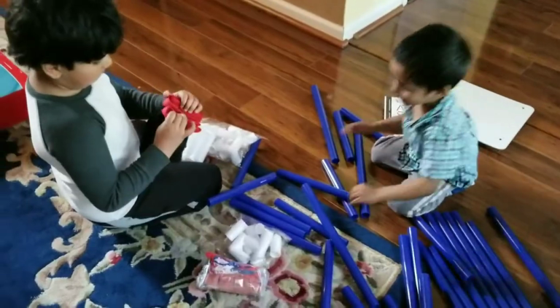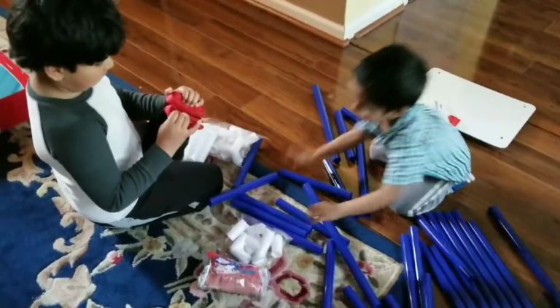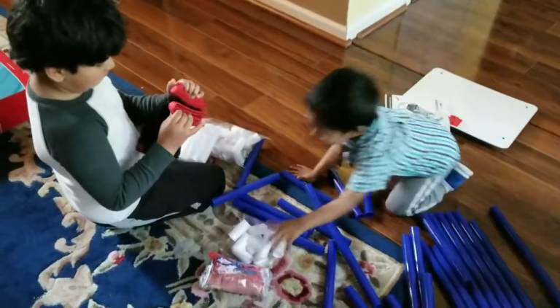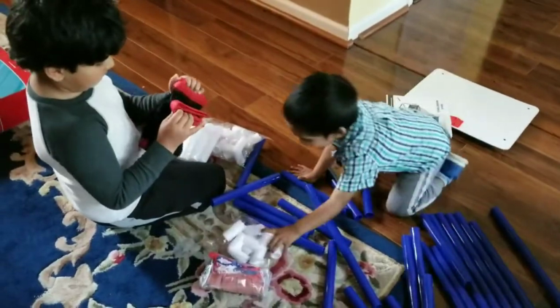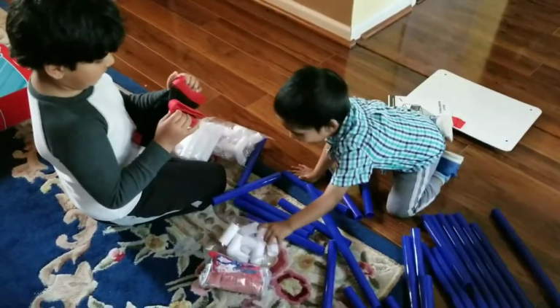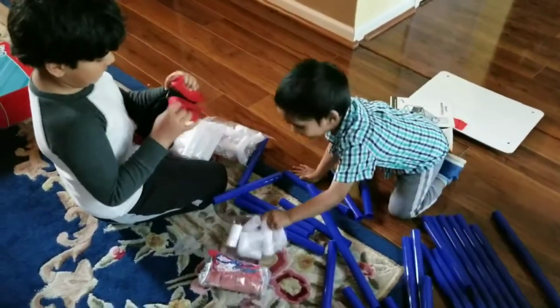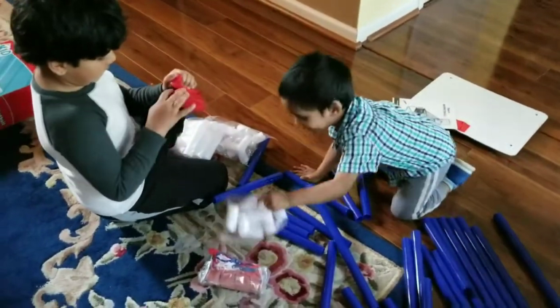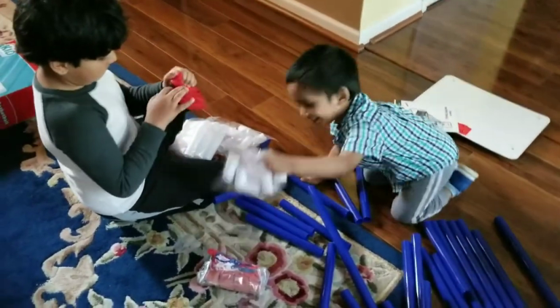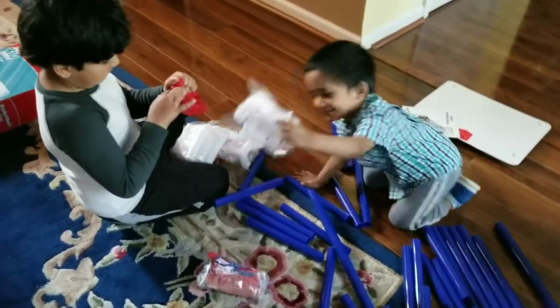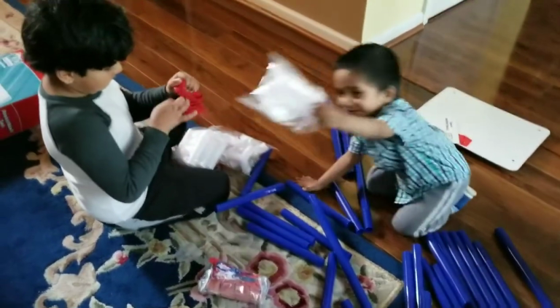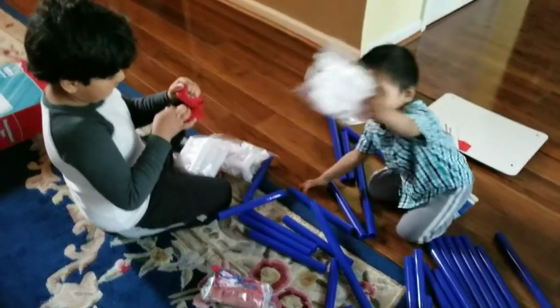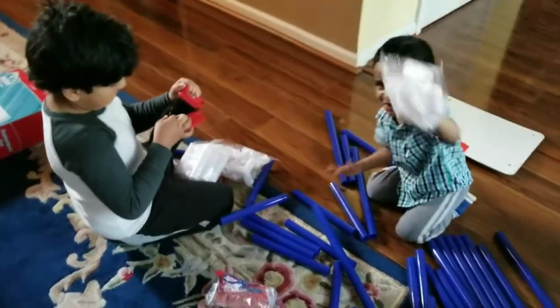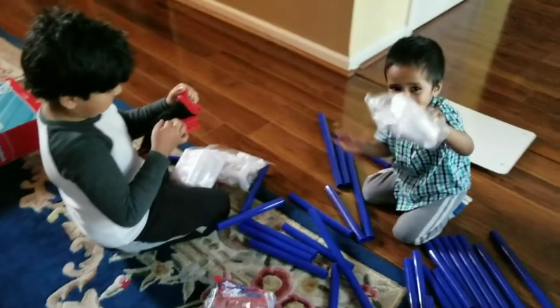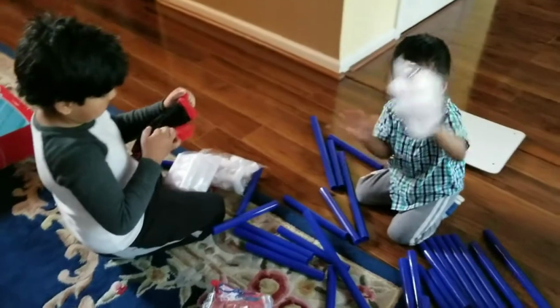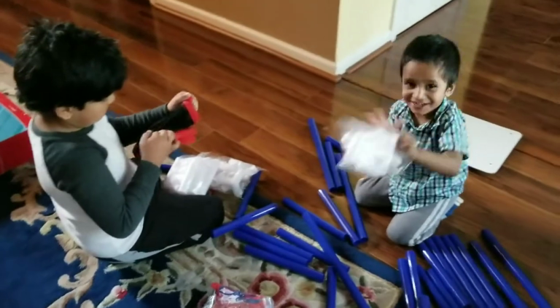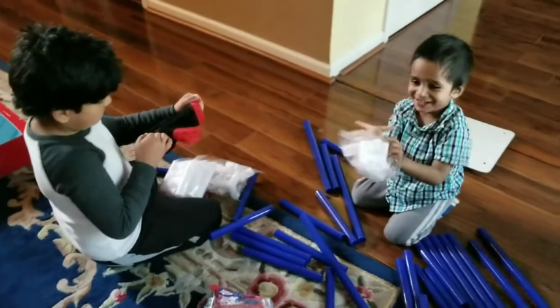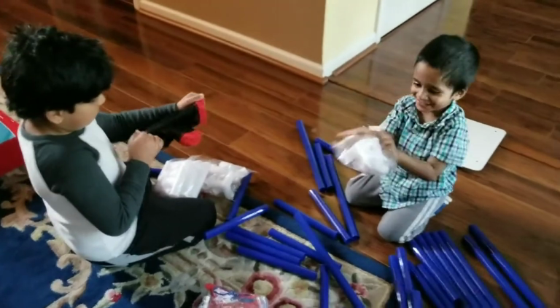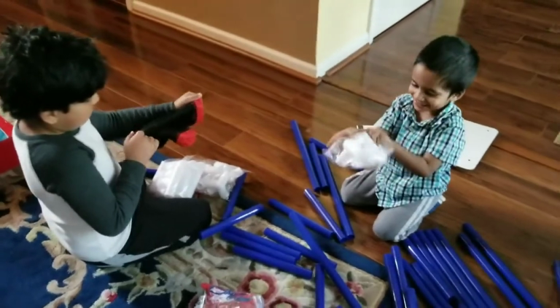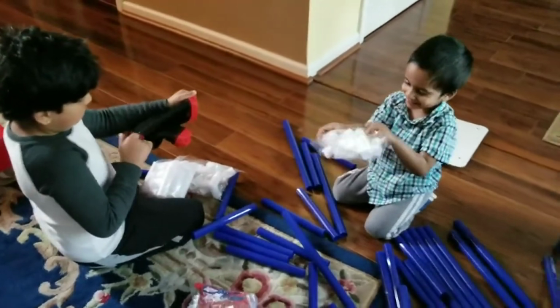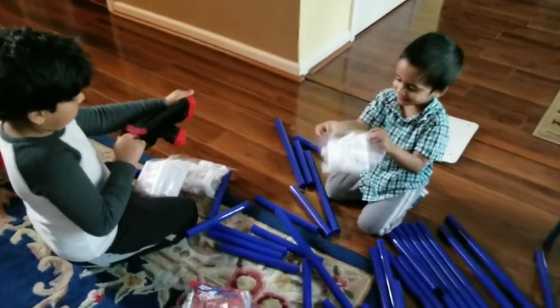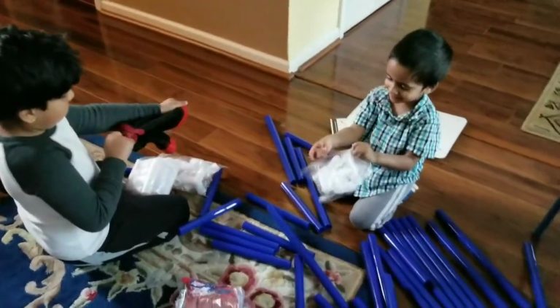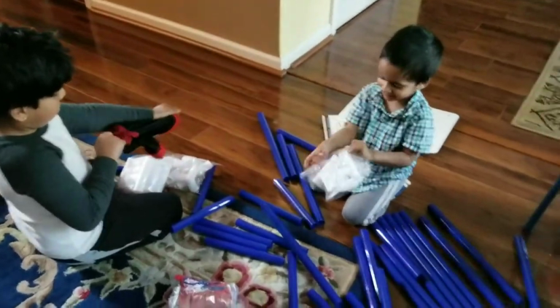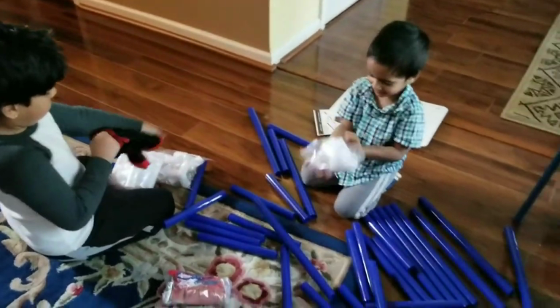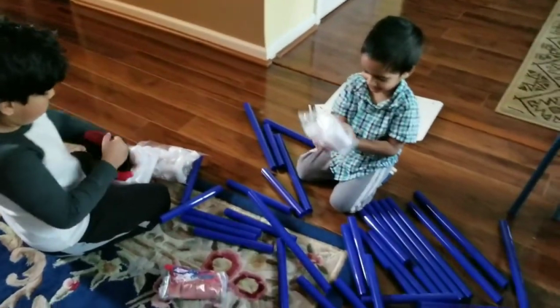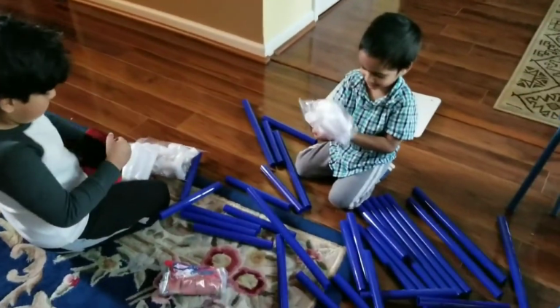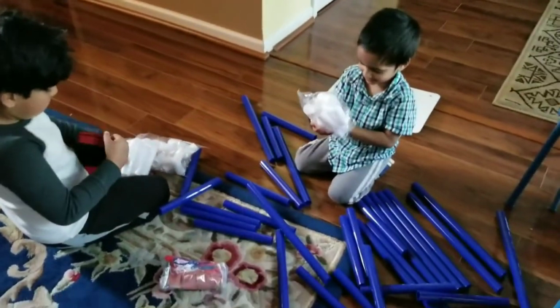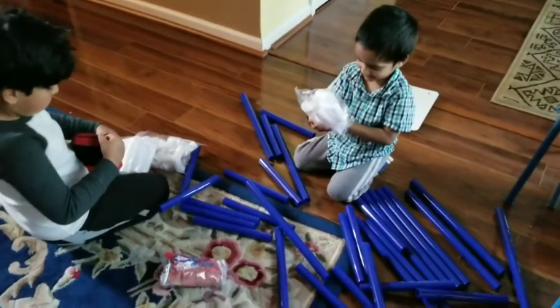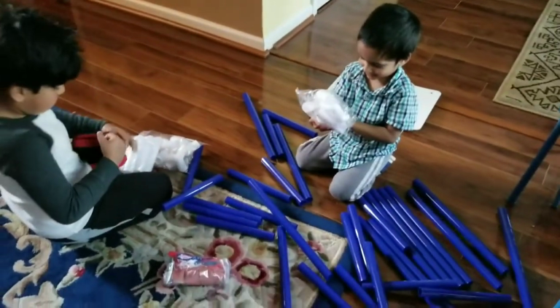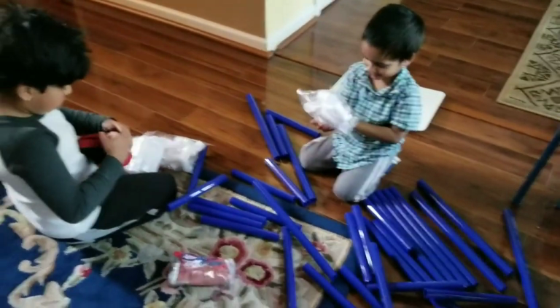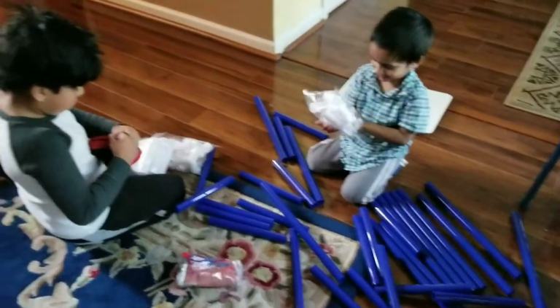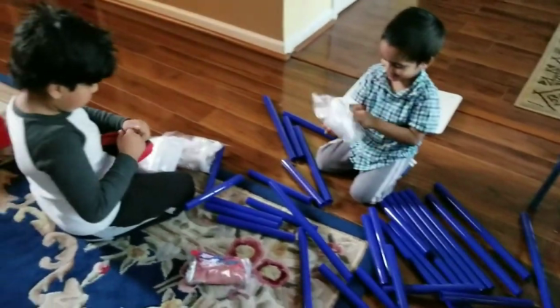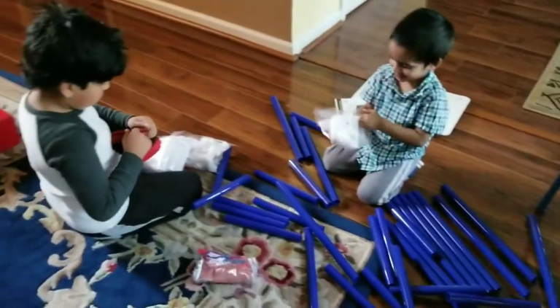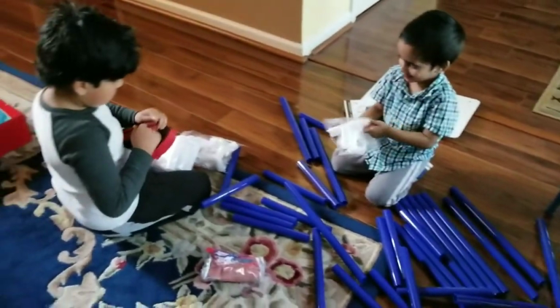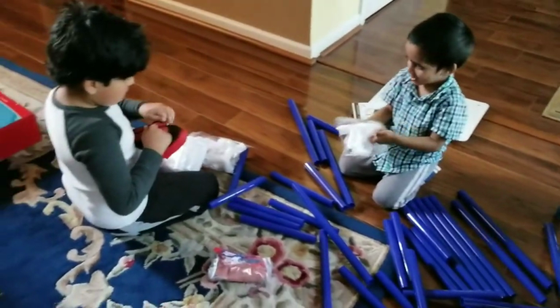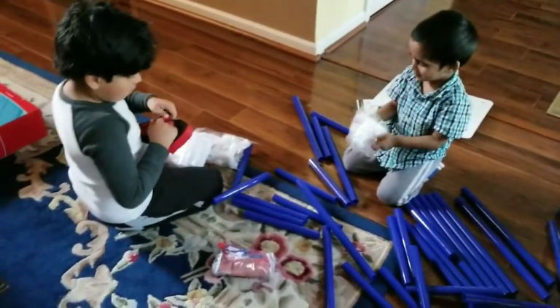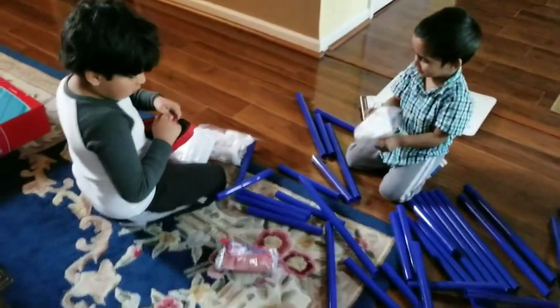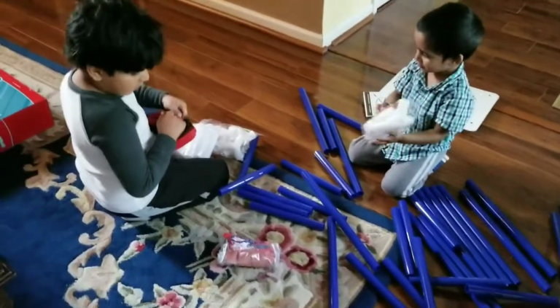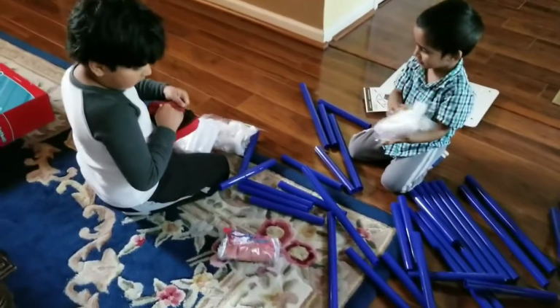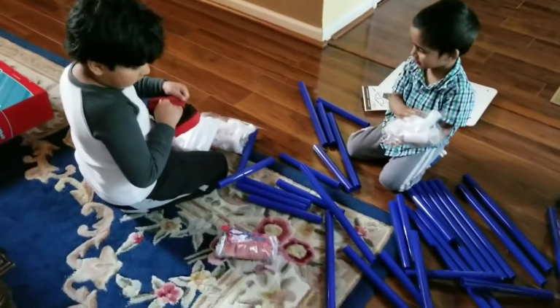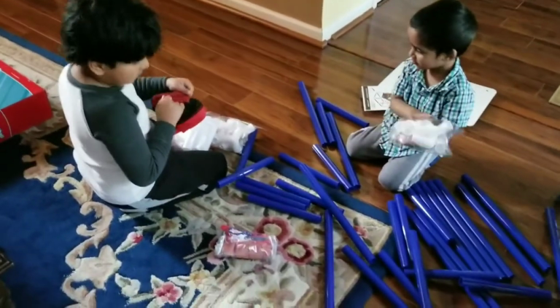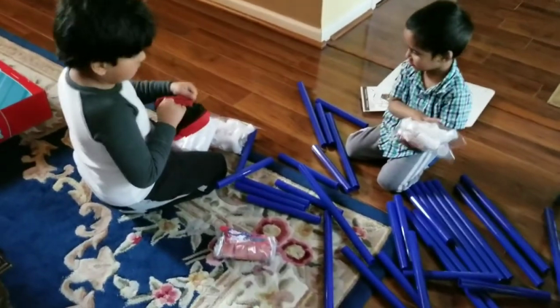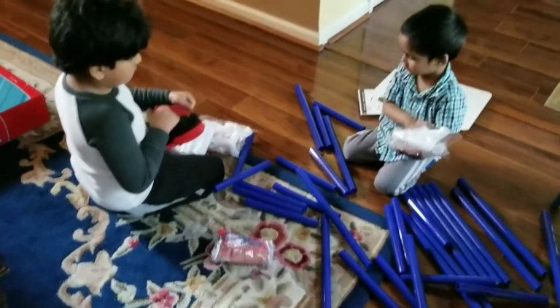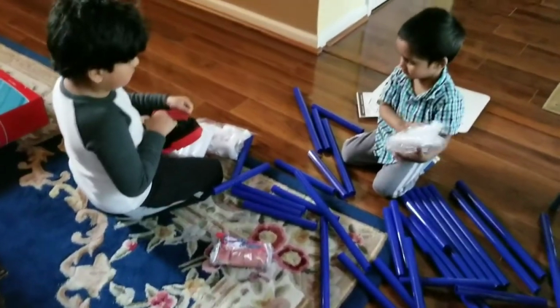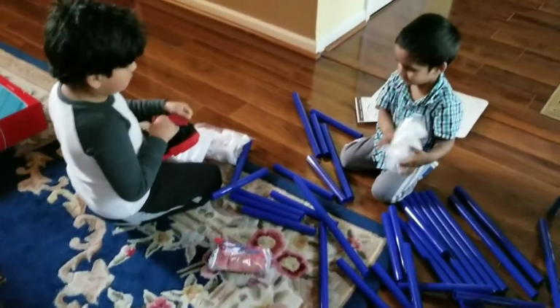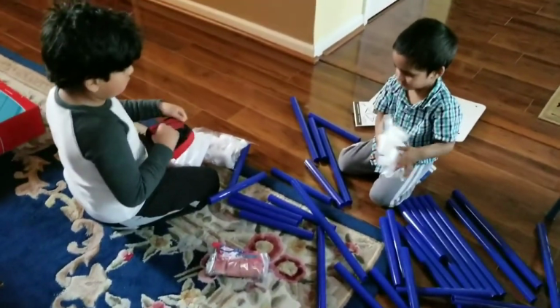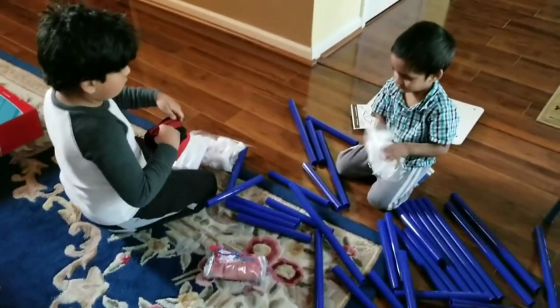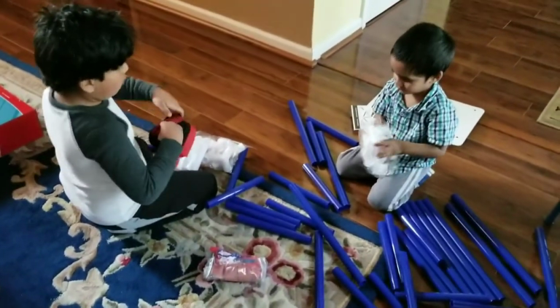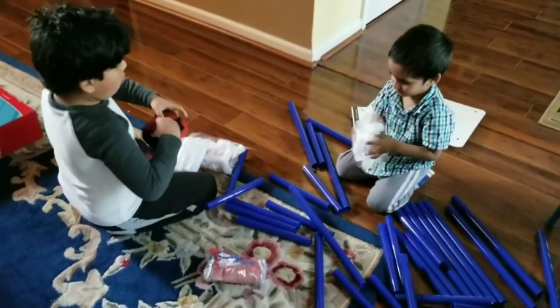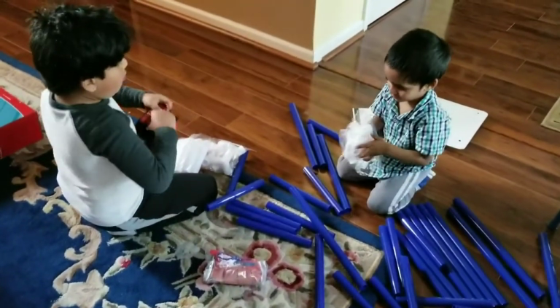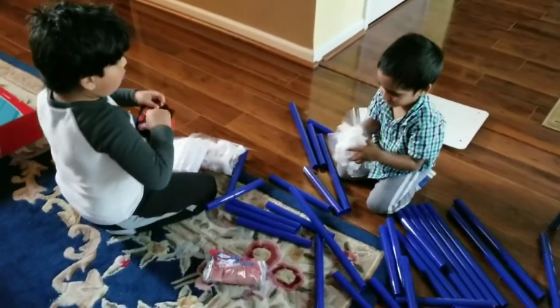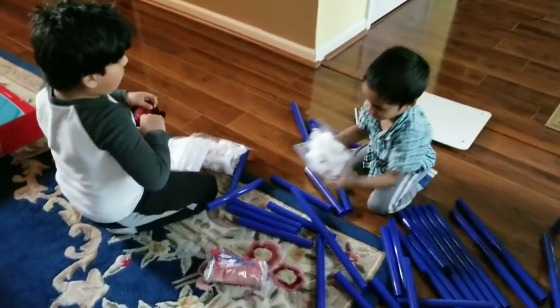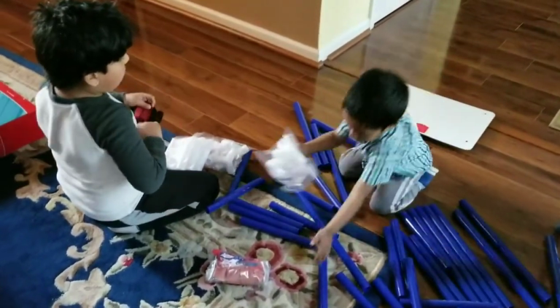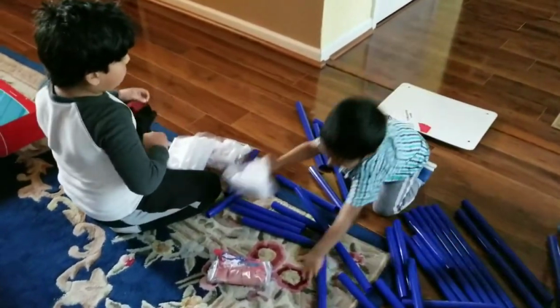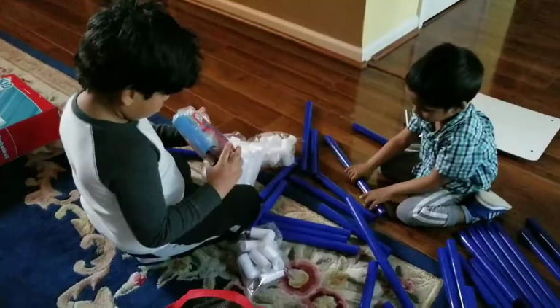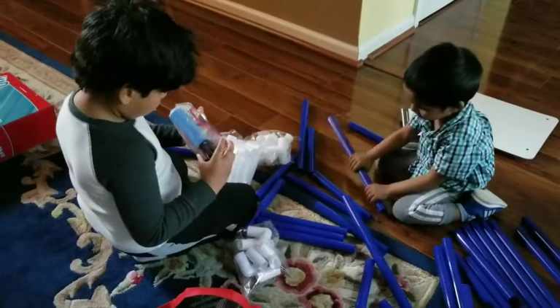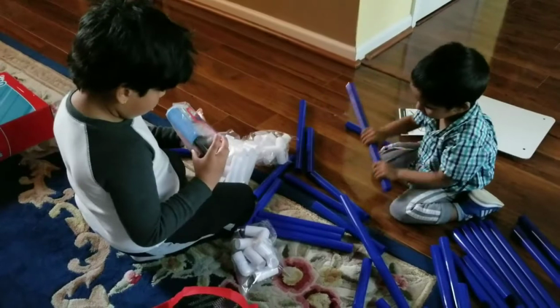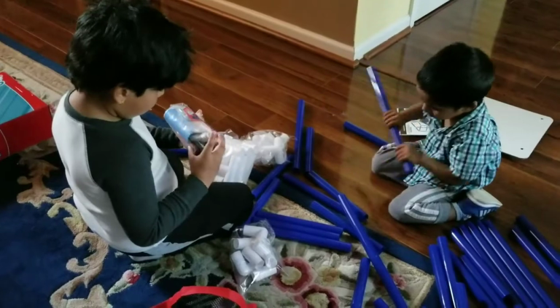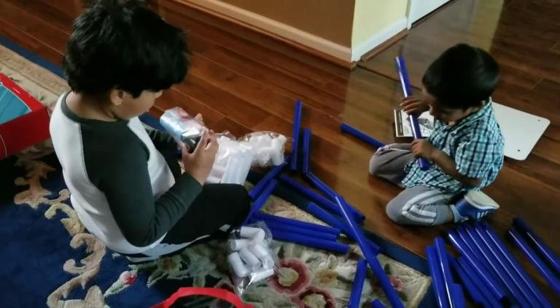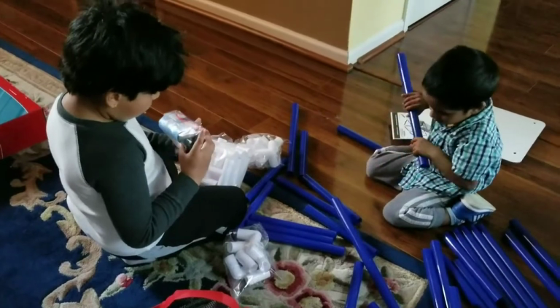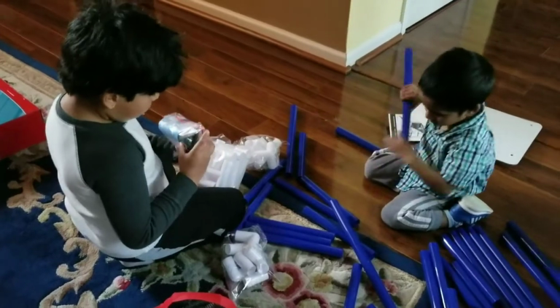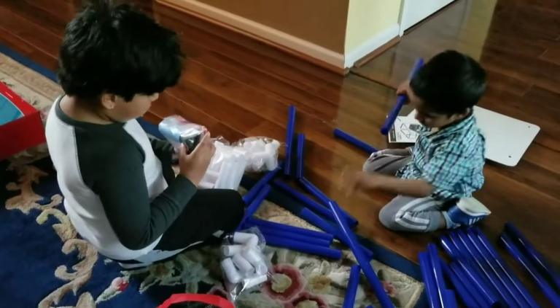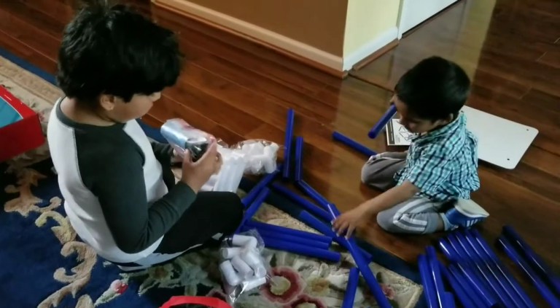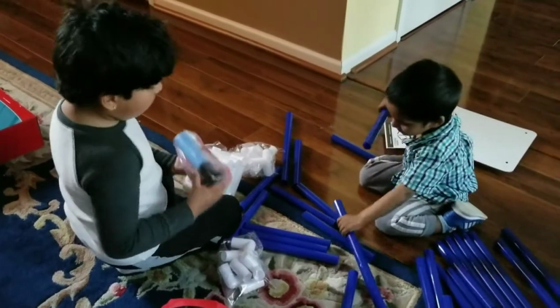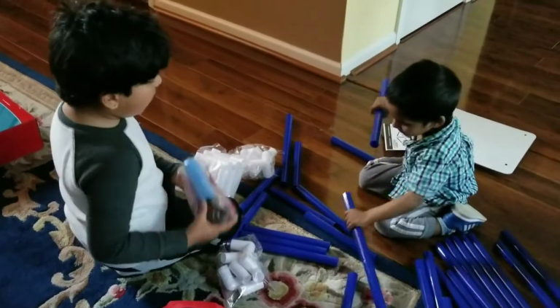We have this one. We have this. We have this one. Where's the ball? Great!